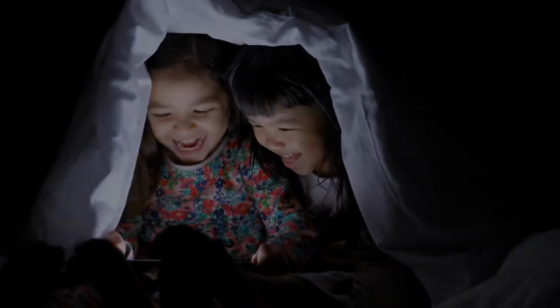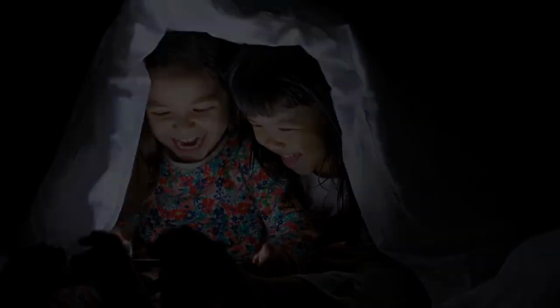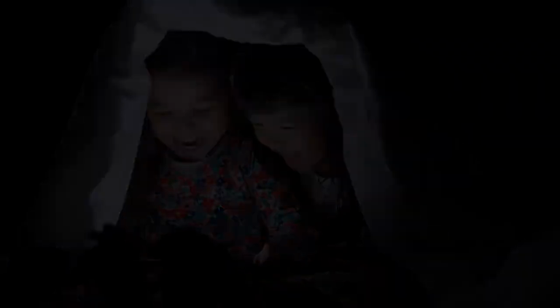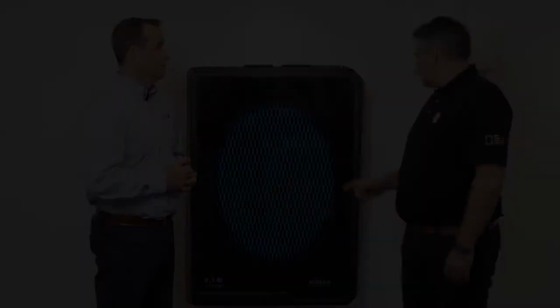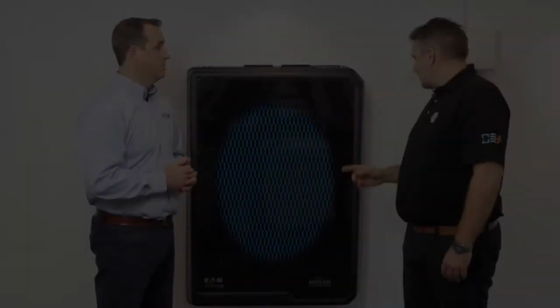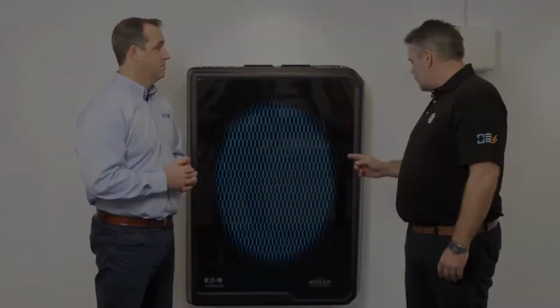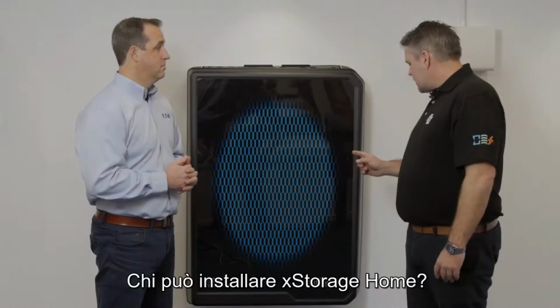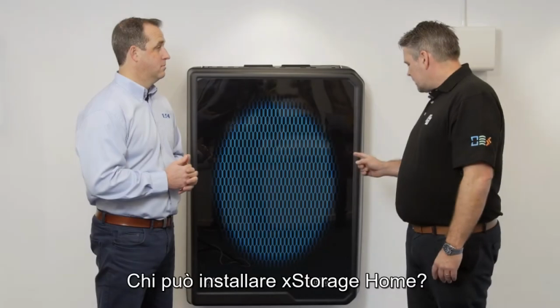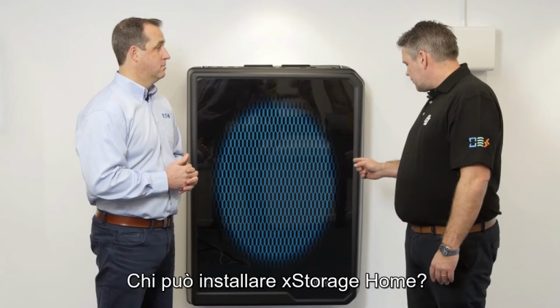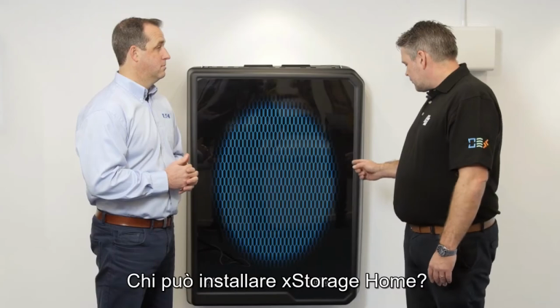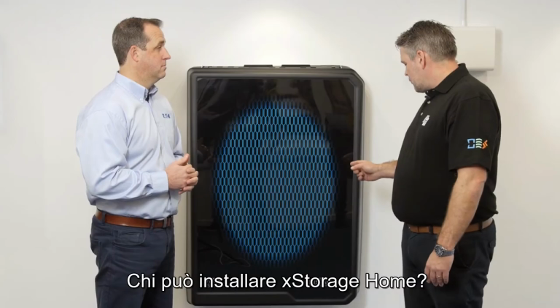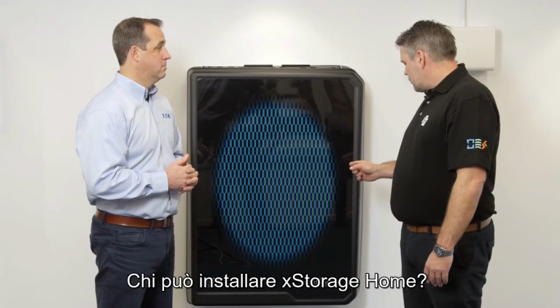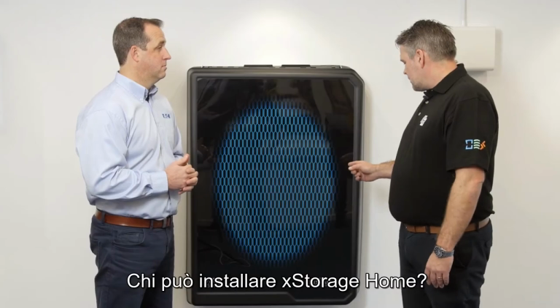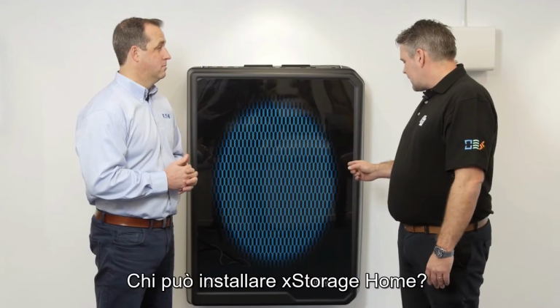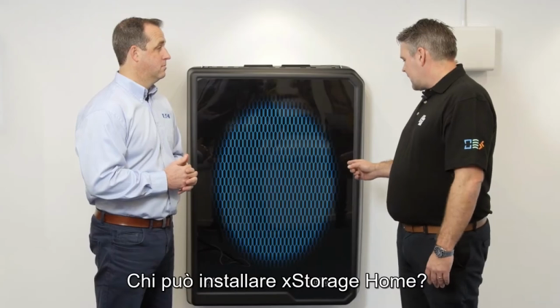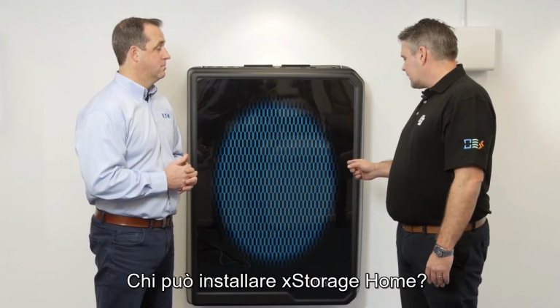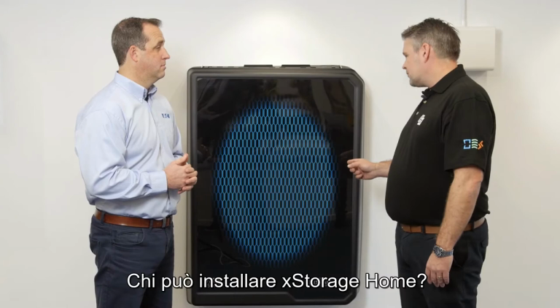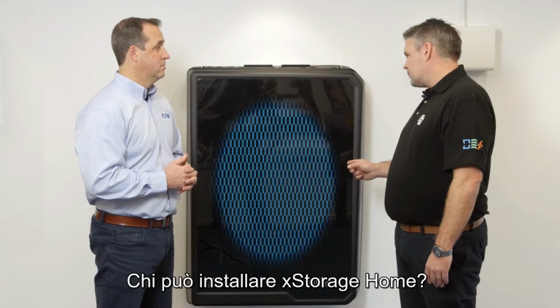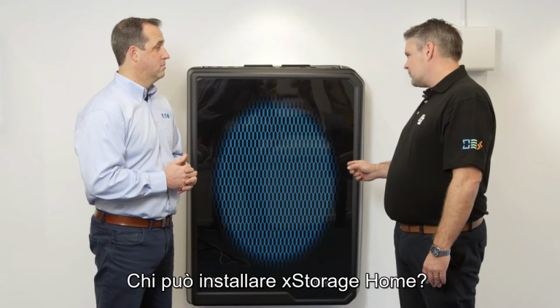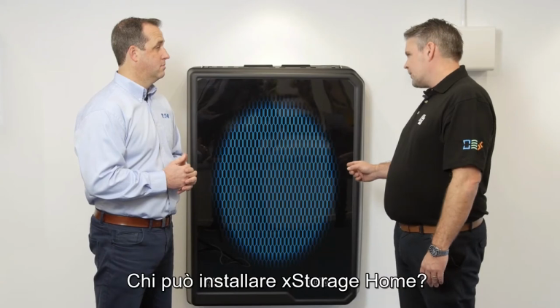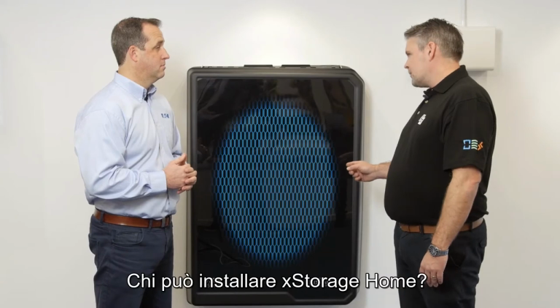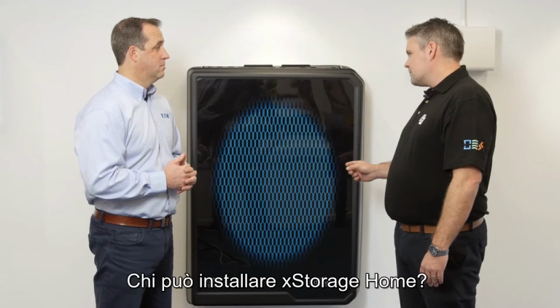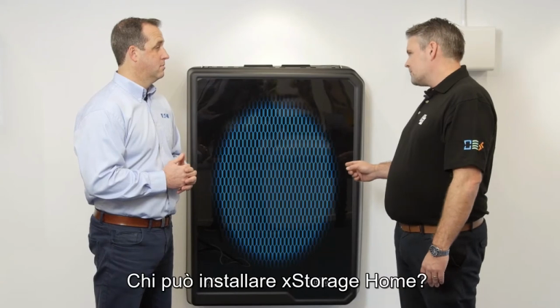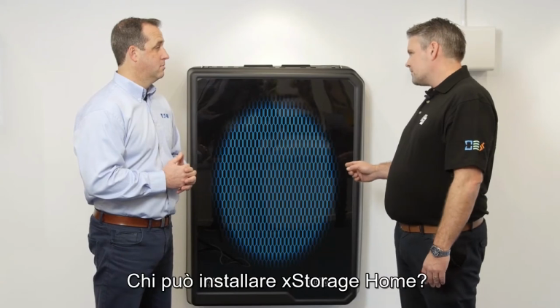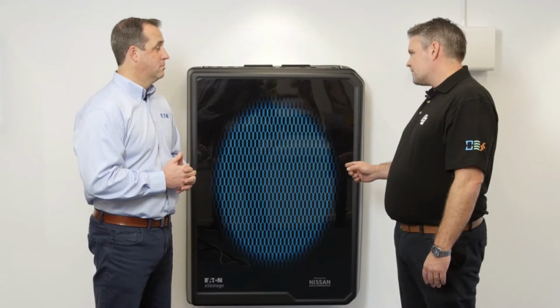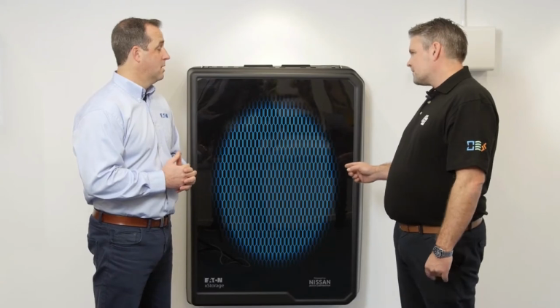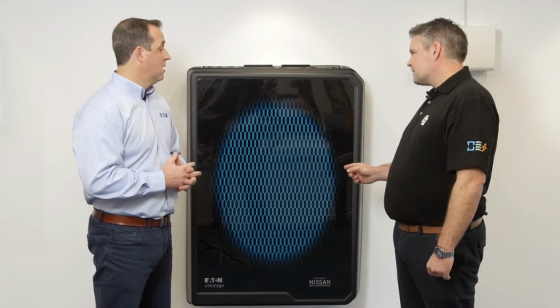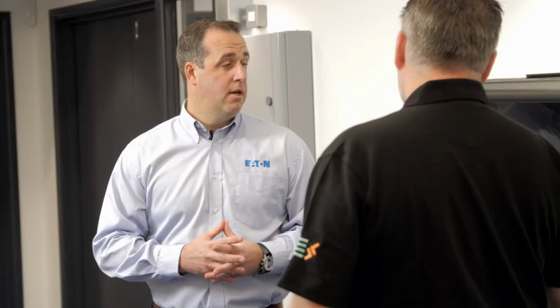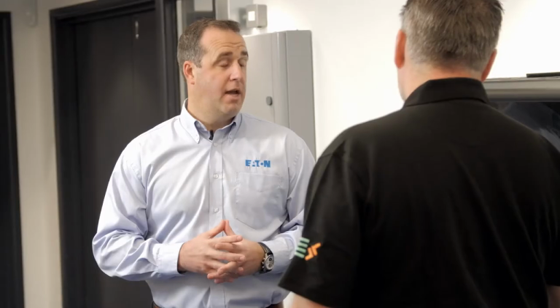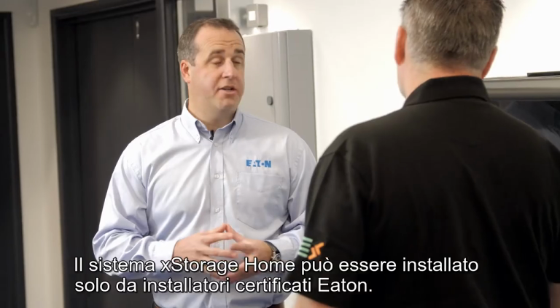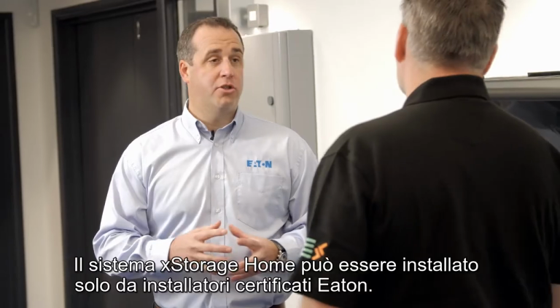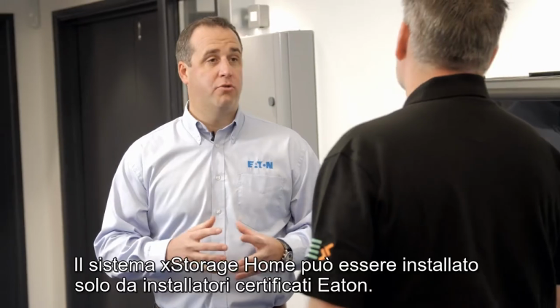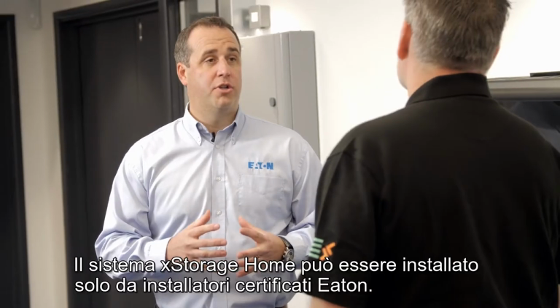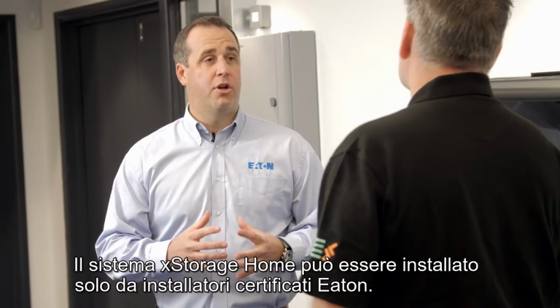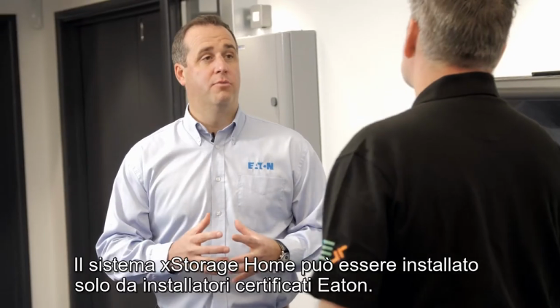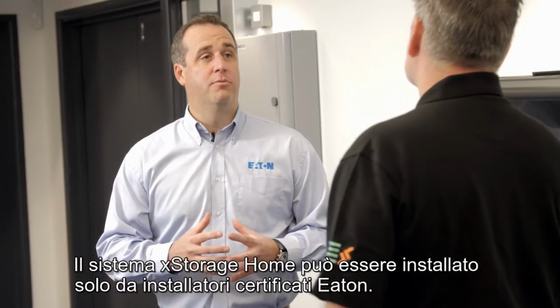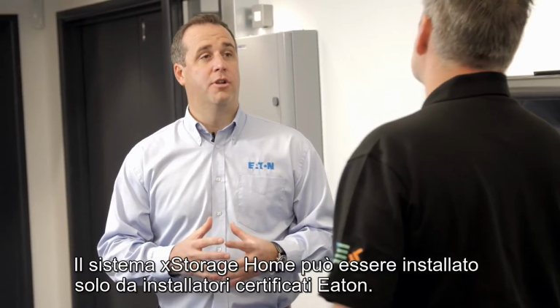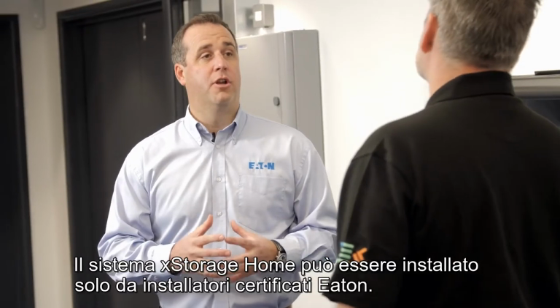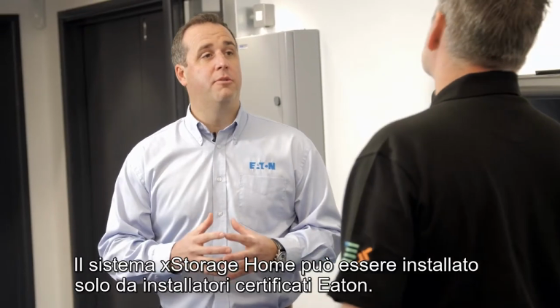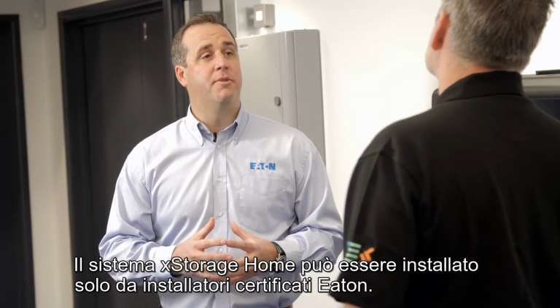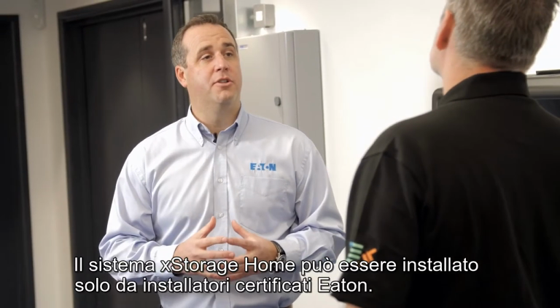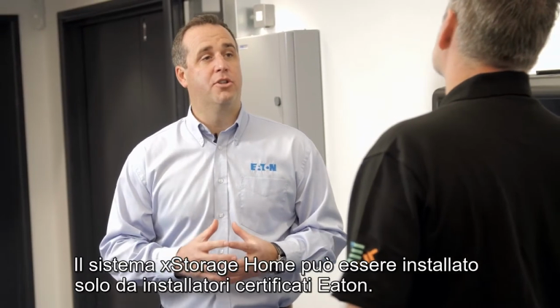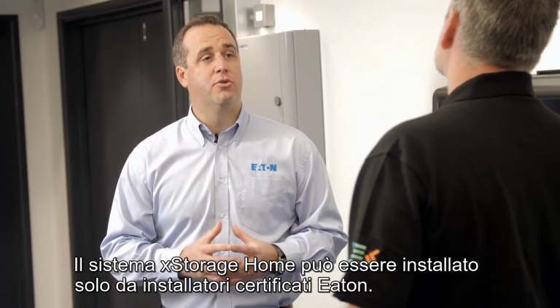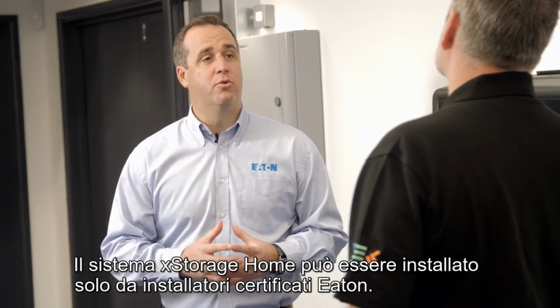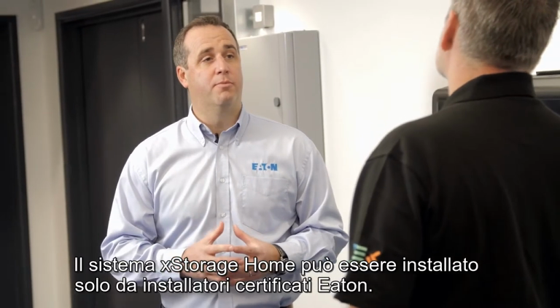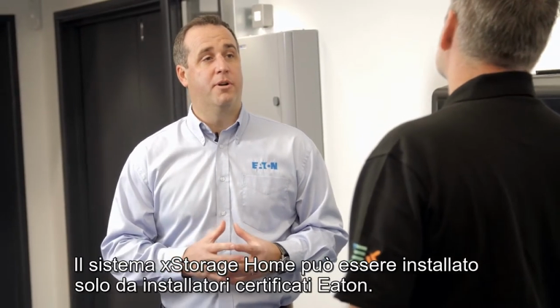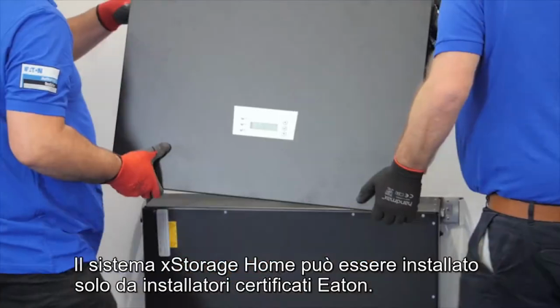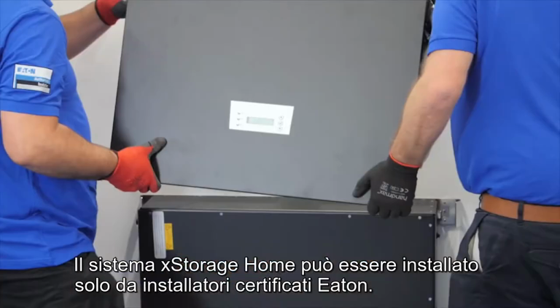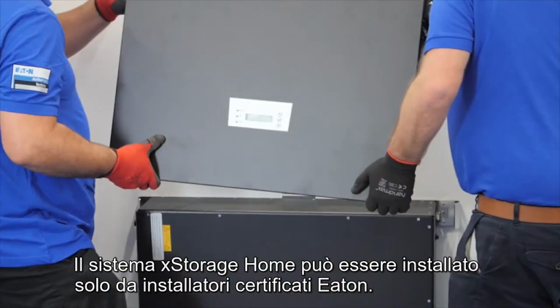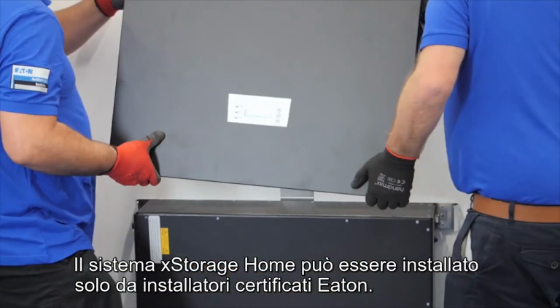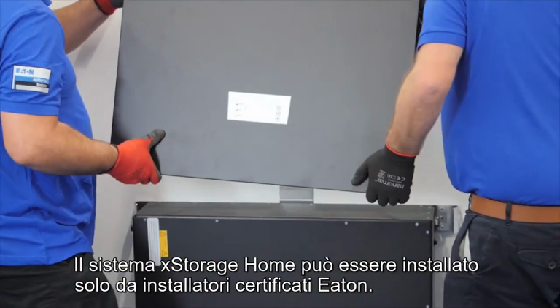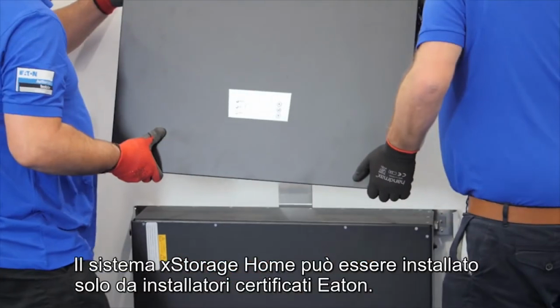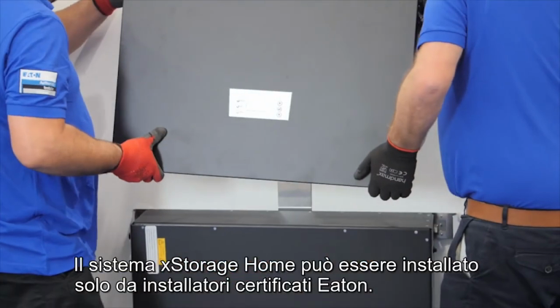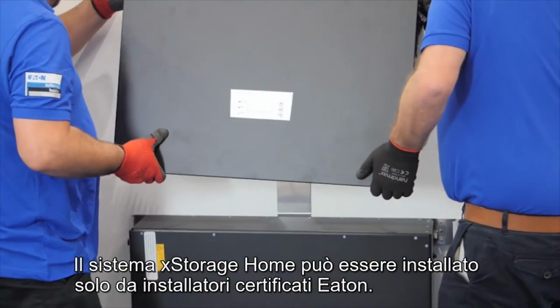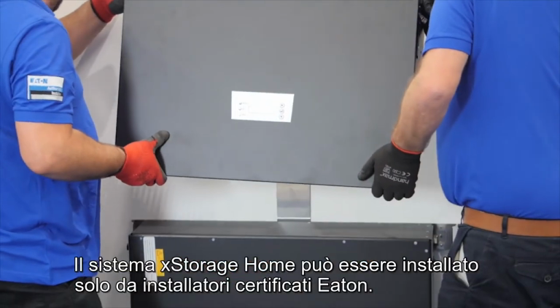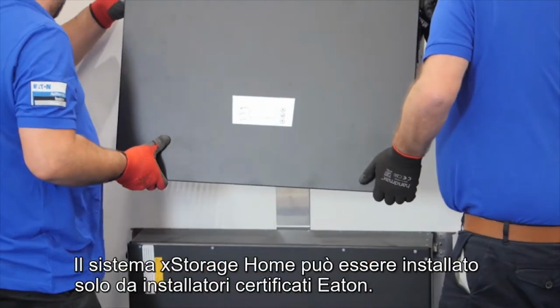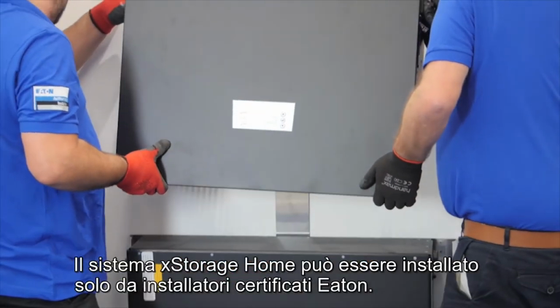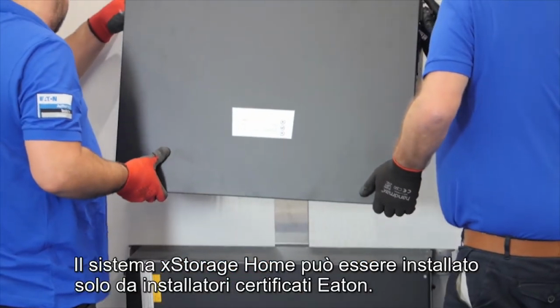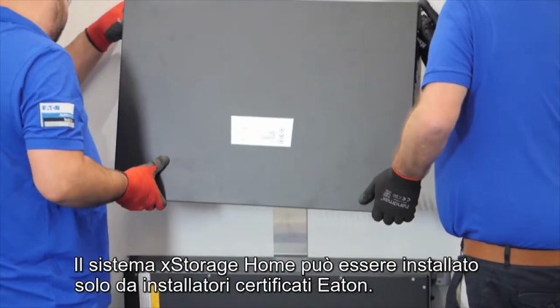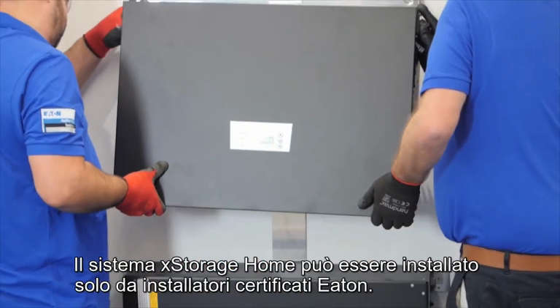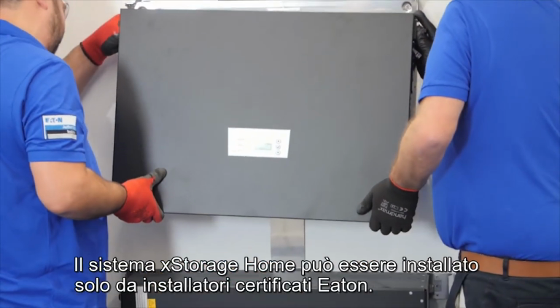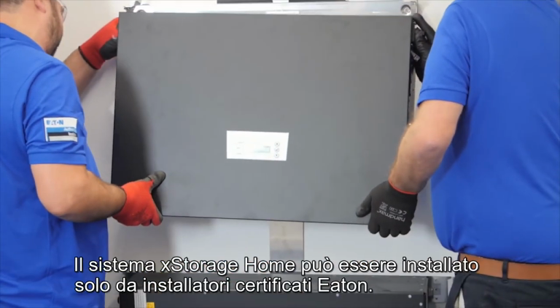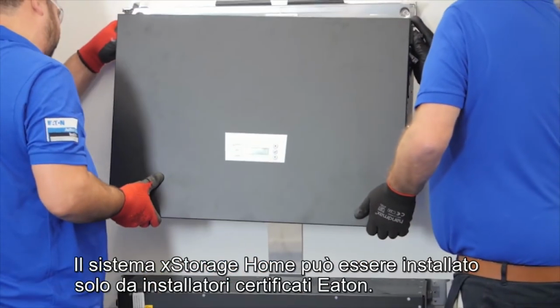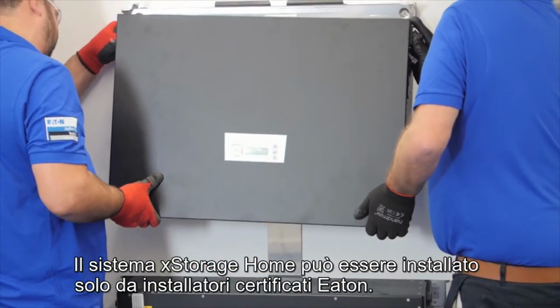Who can install X-Storage Home? X-Storage Home can only be installed by certified Eaton installers.